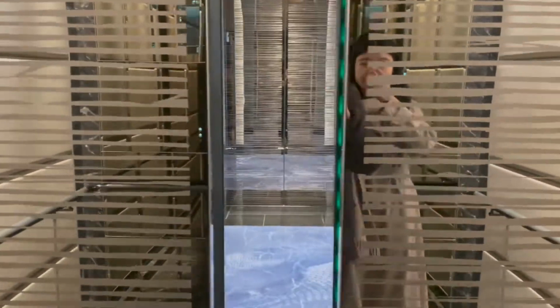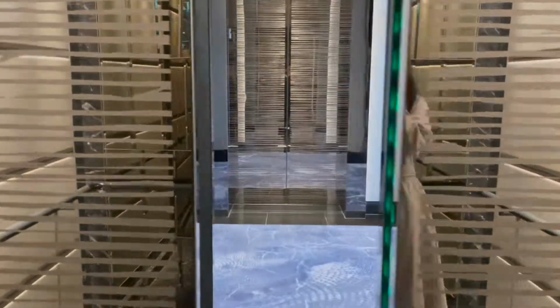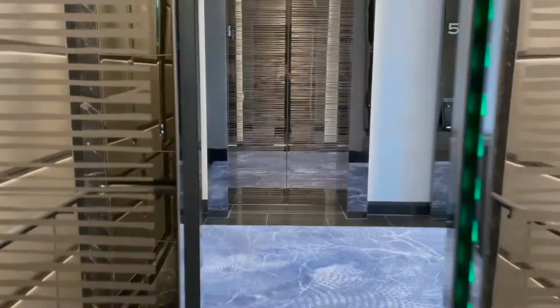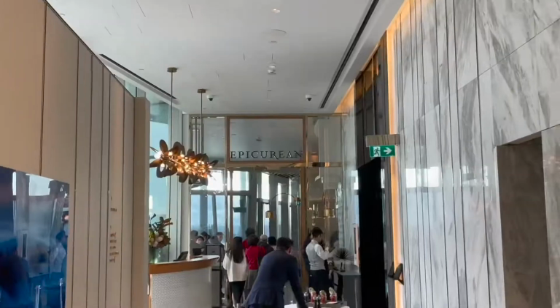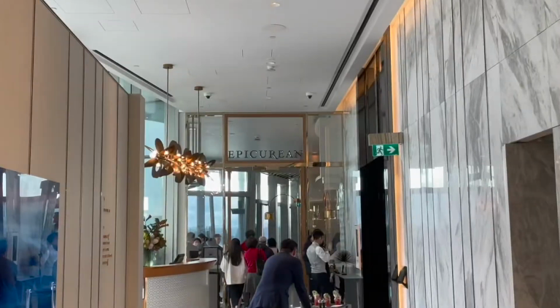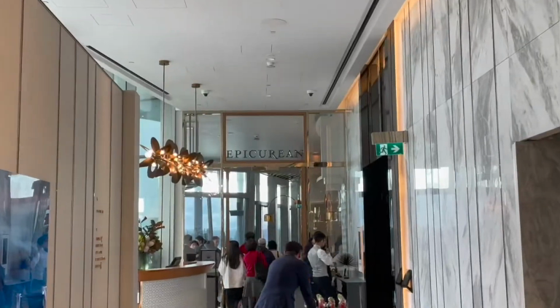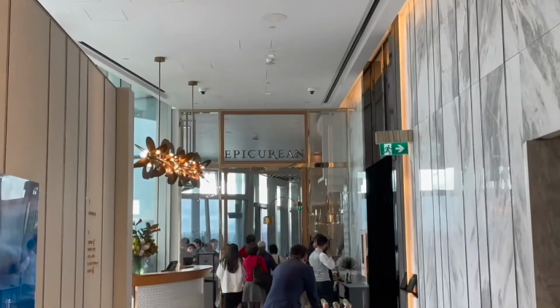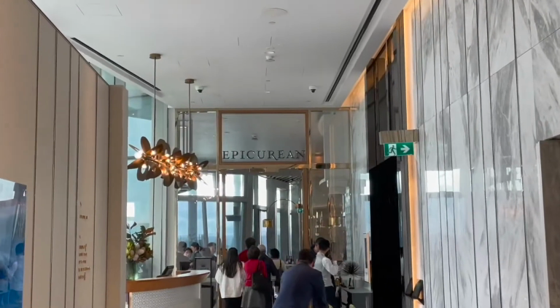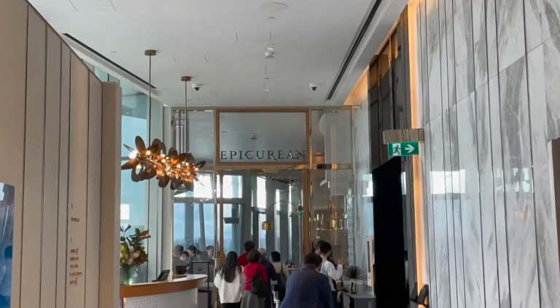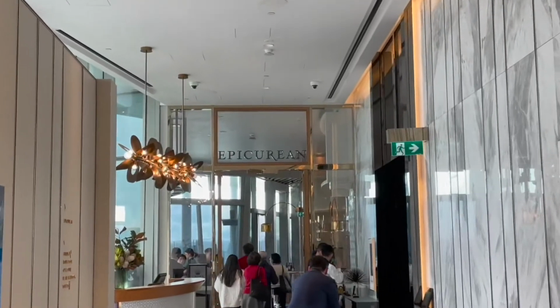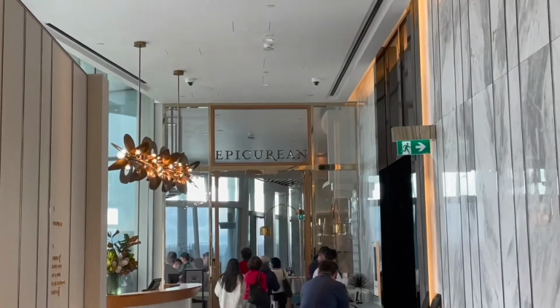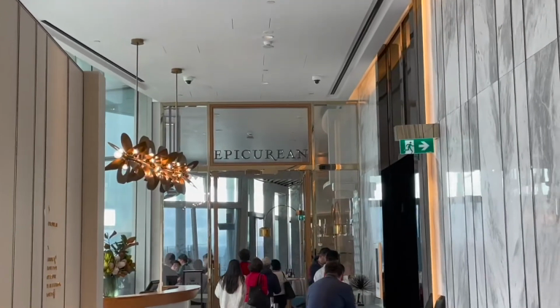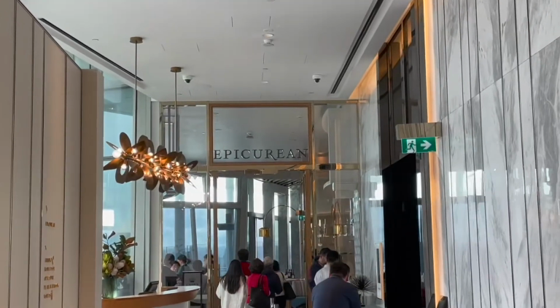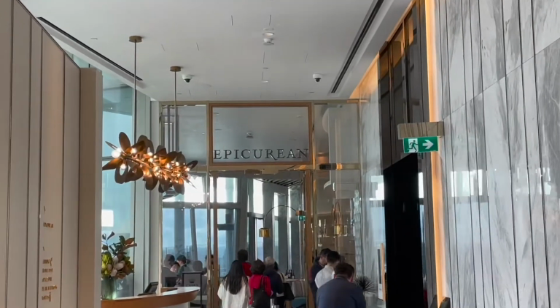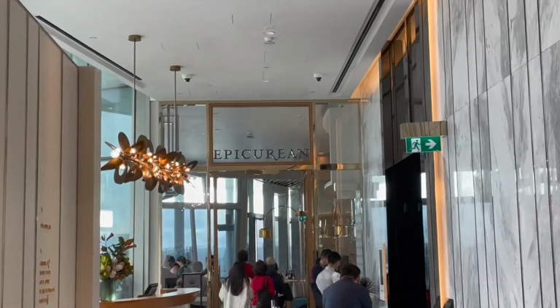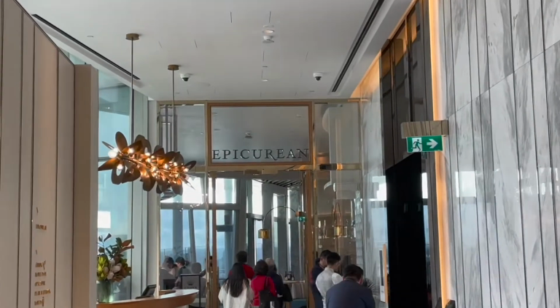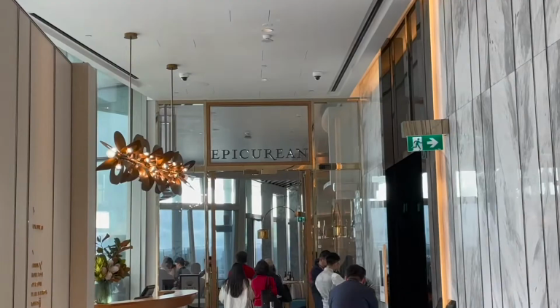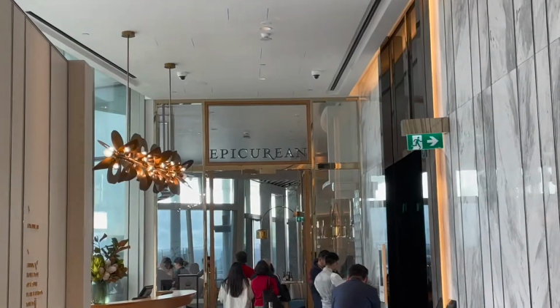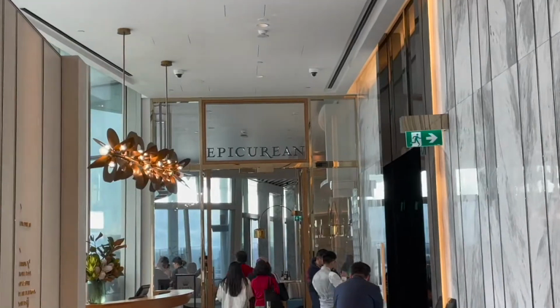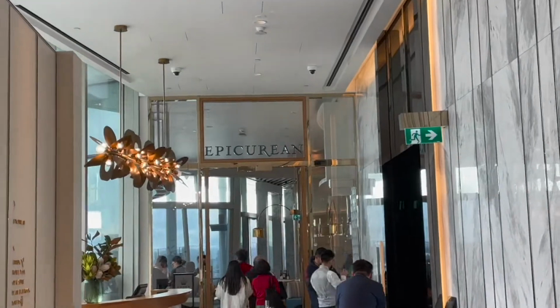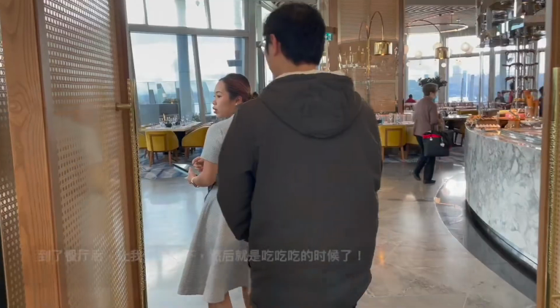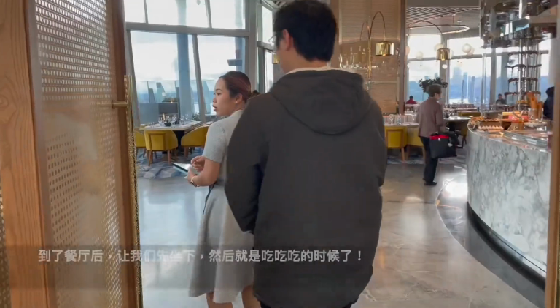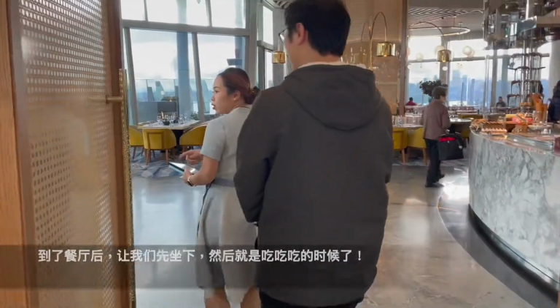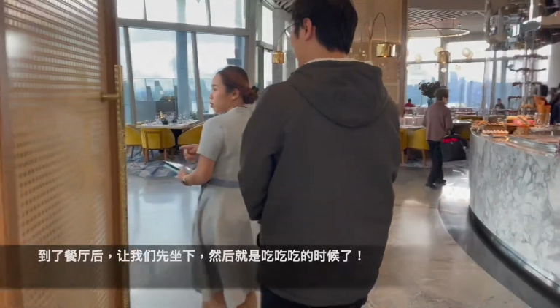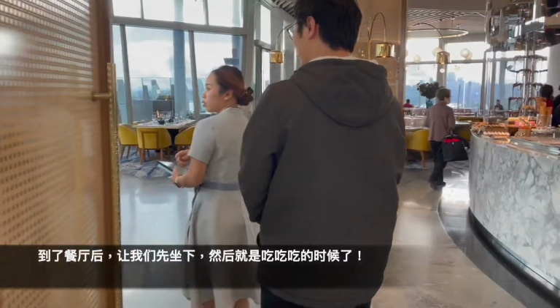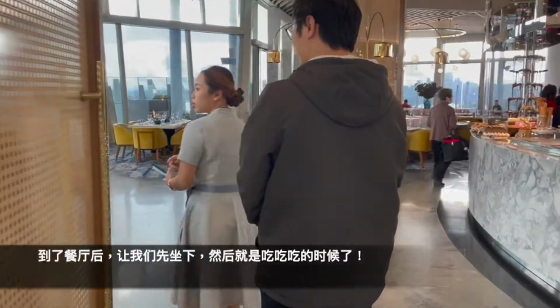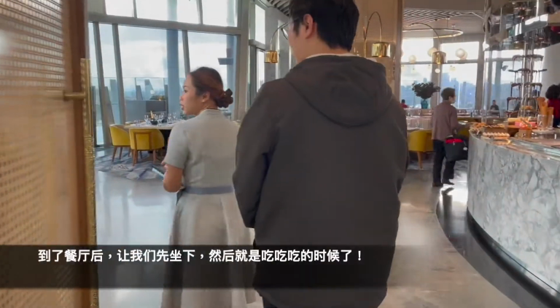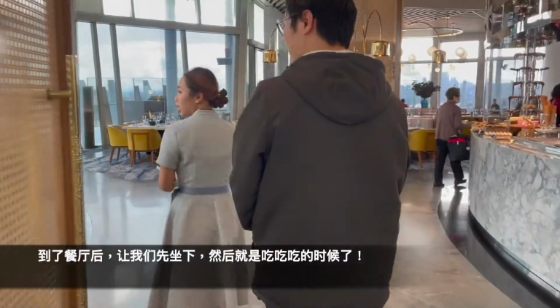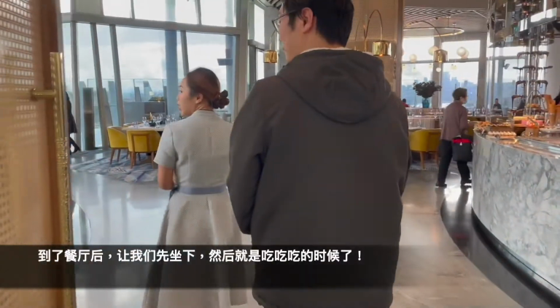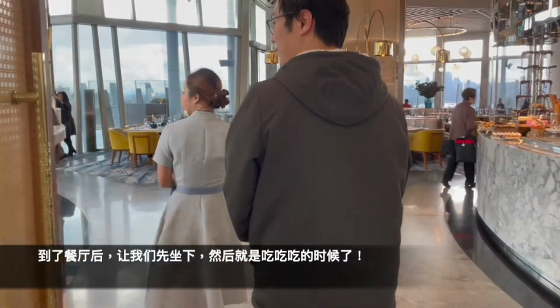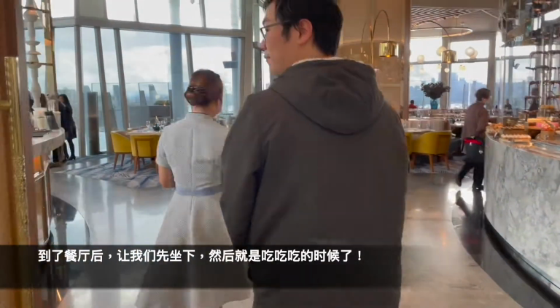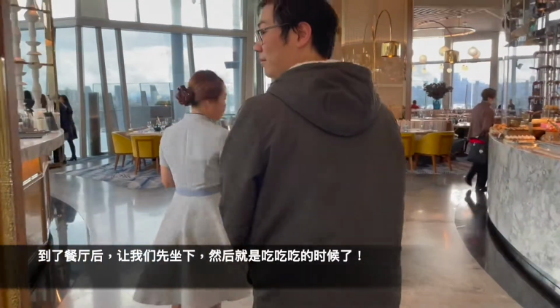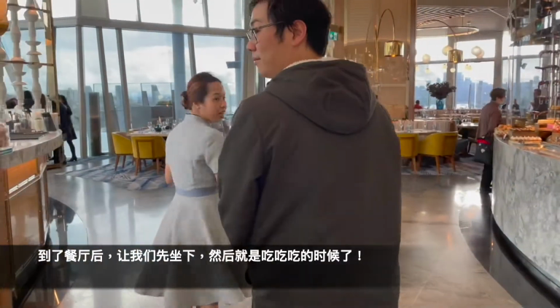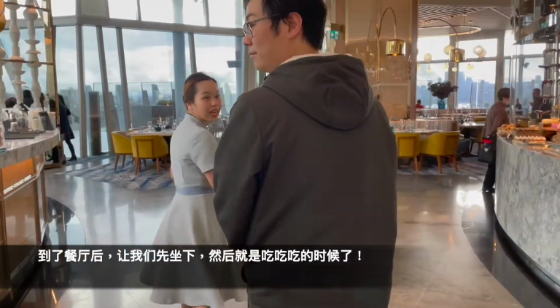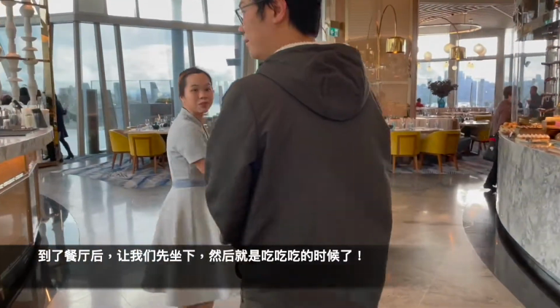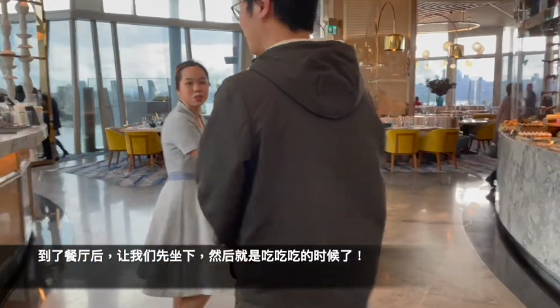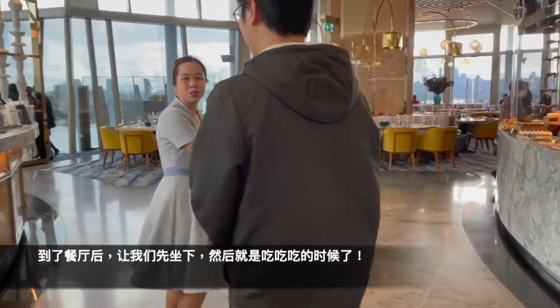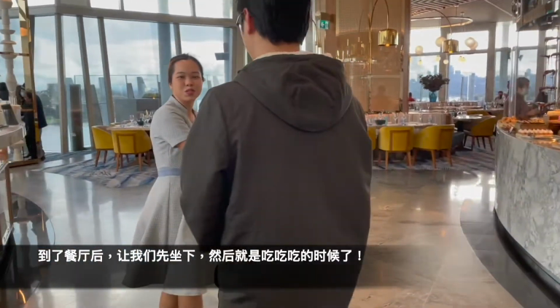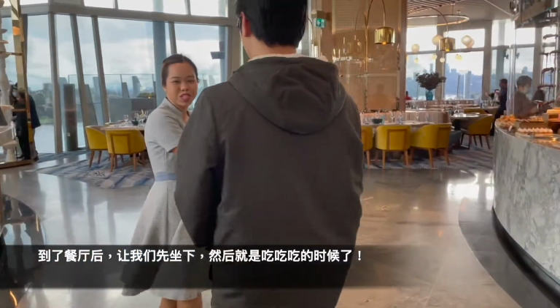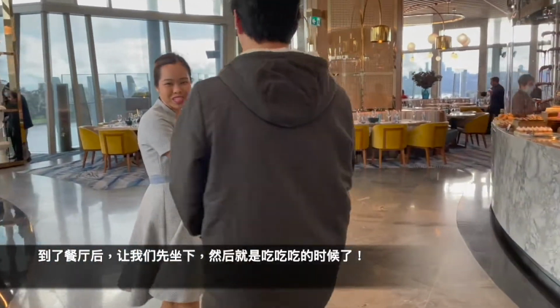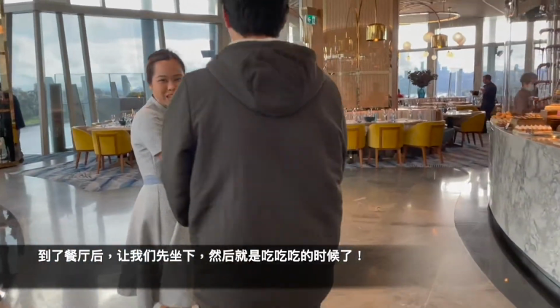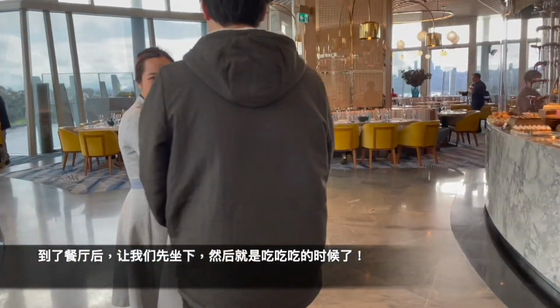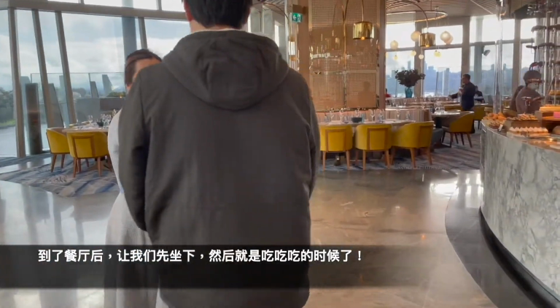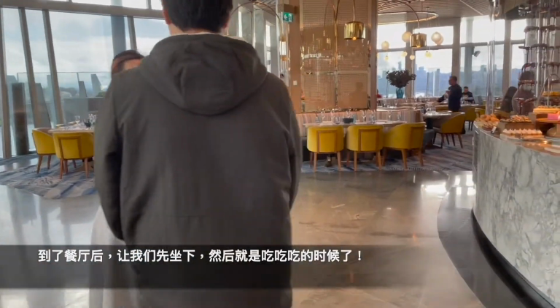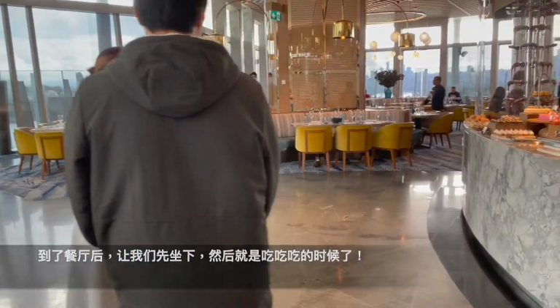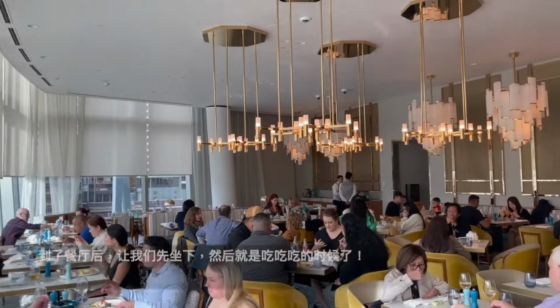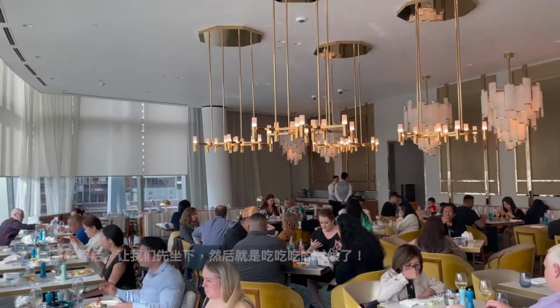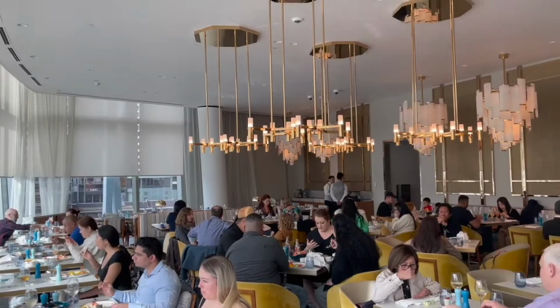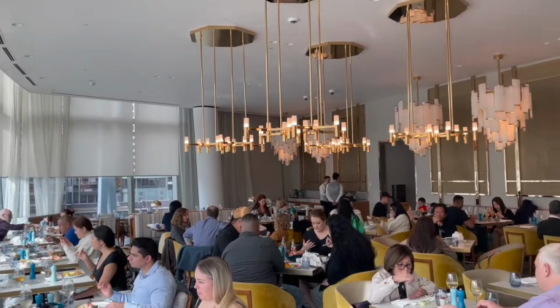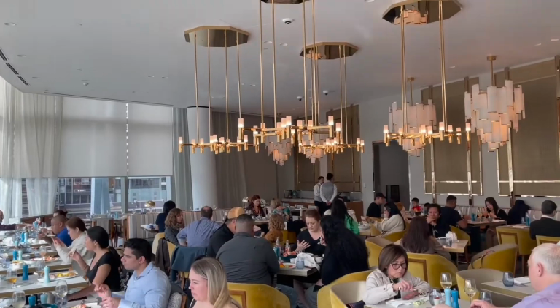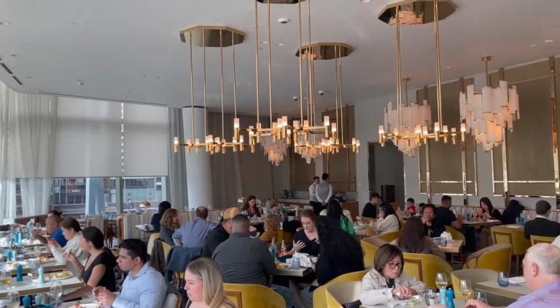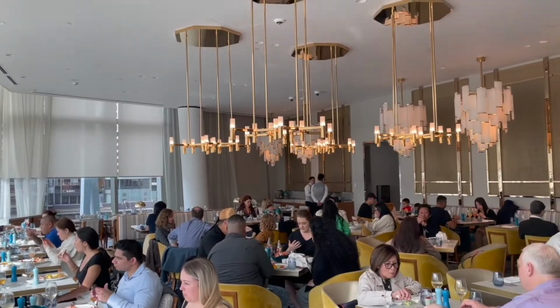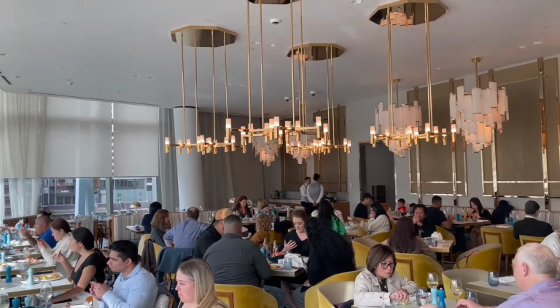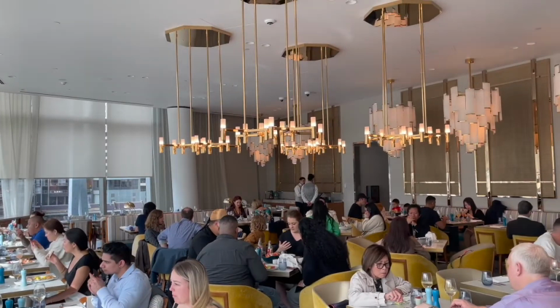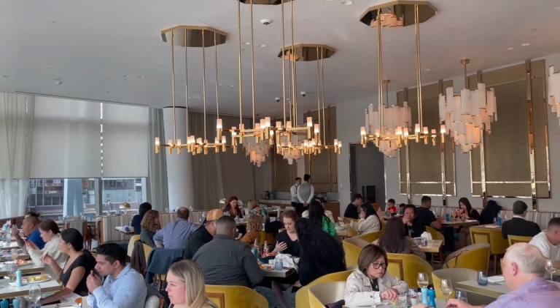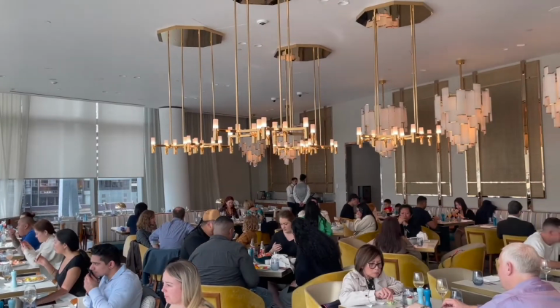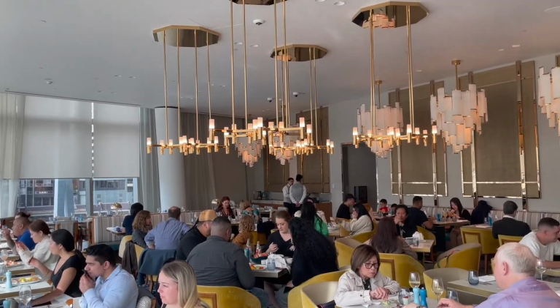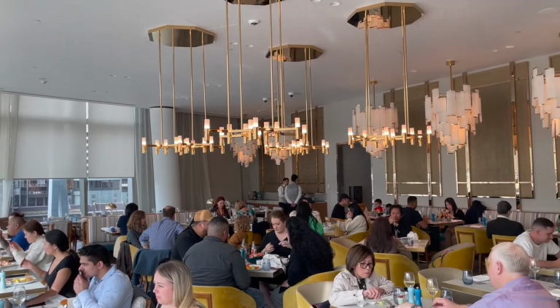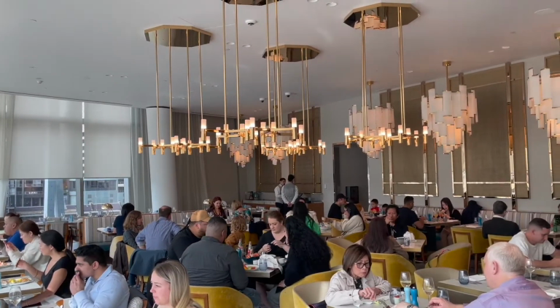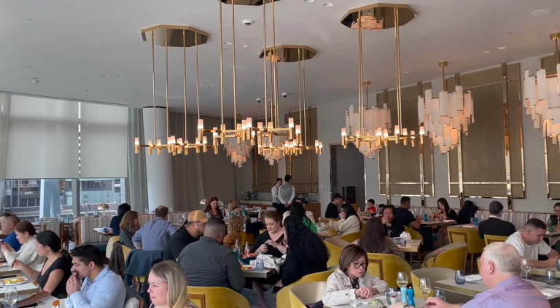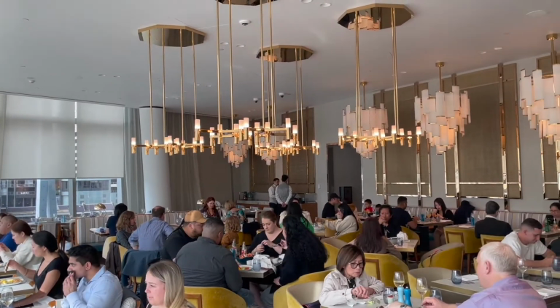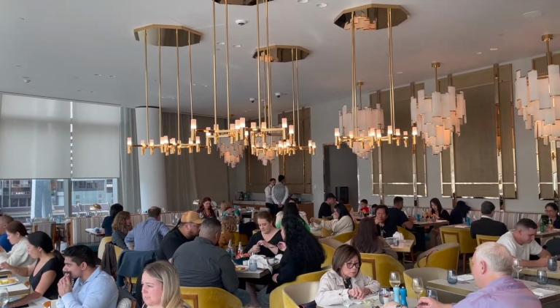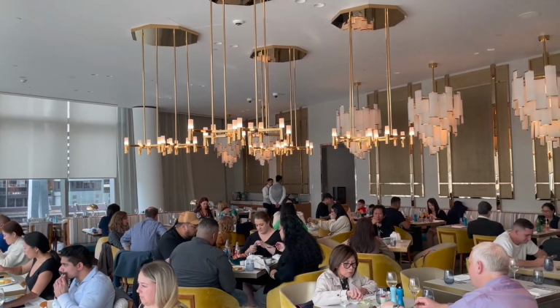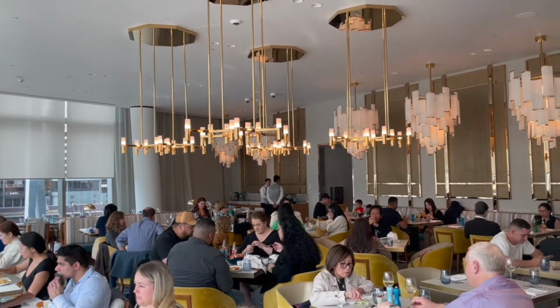So here we are at Epicurean — let's head into the restaurant, have a seat, and enjoy a big meal.